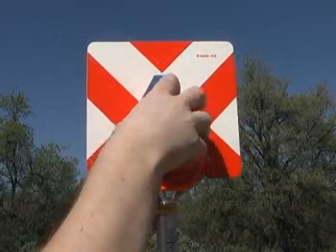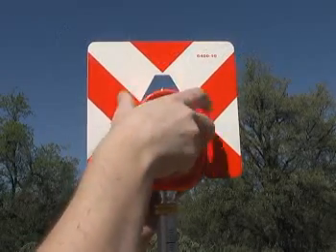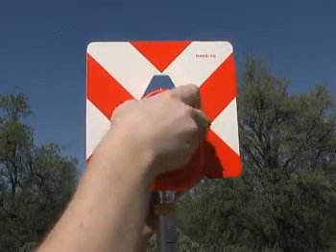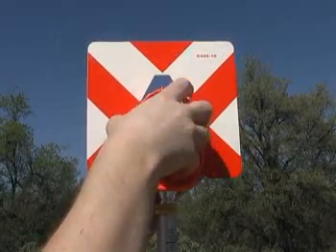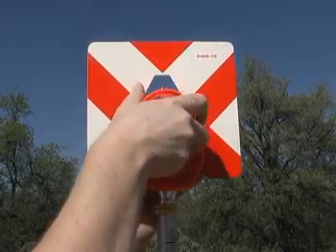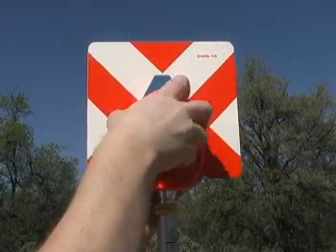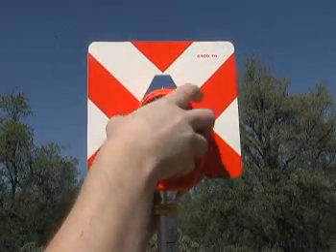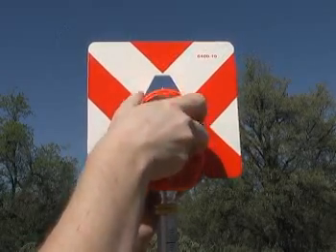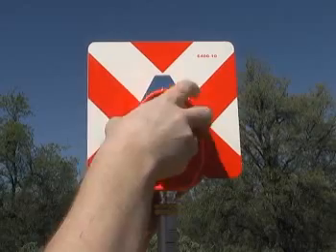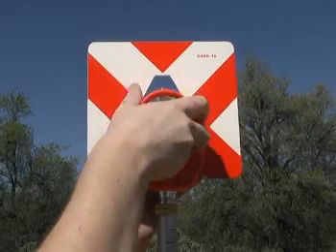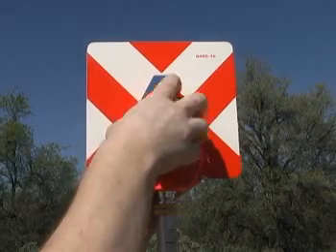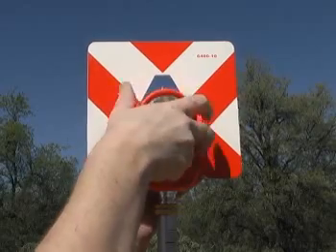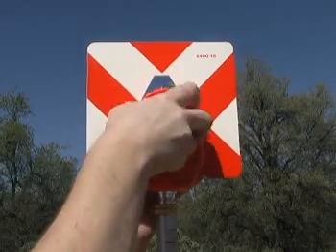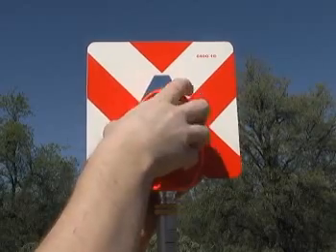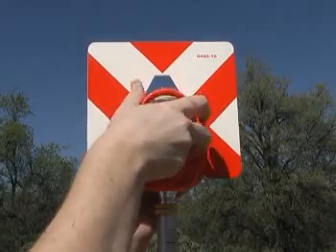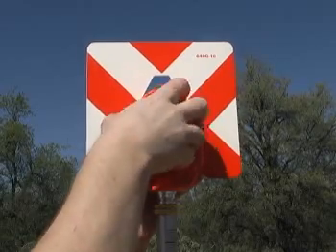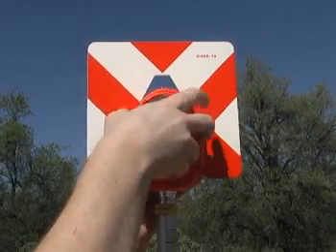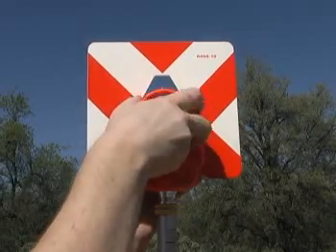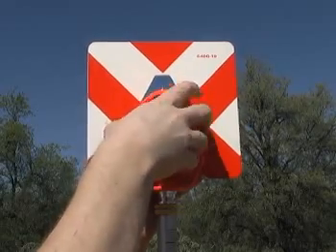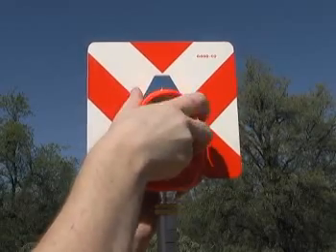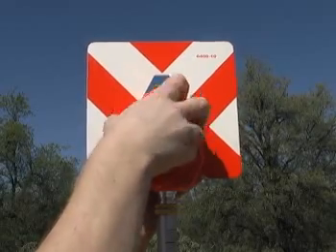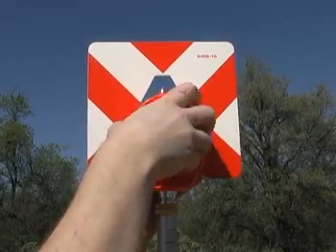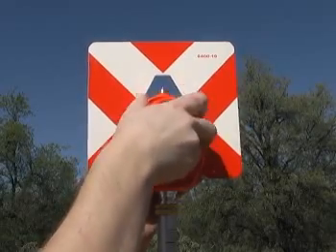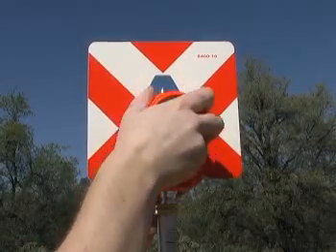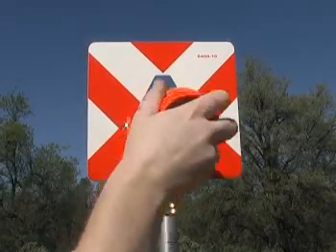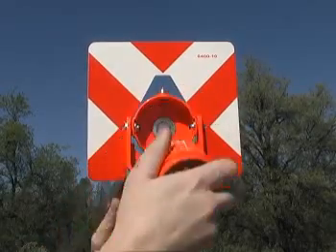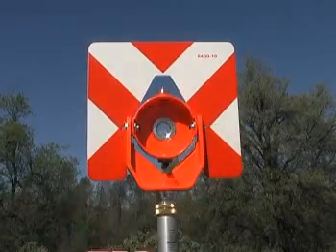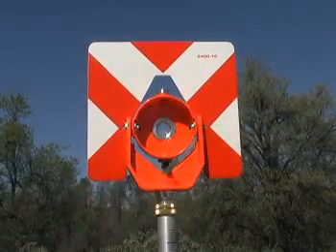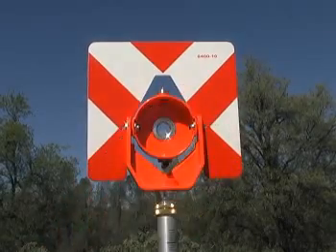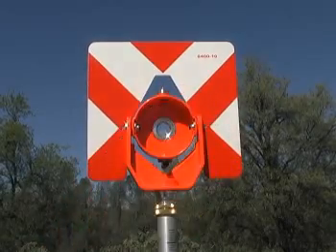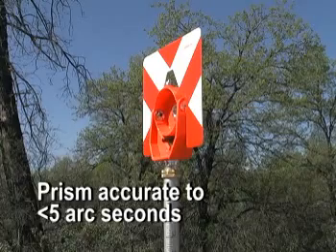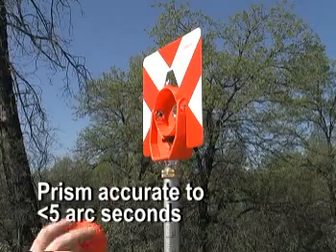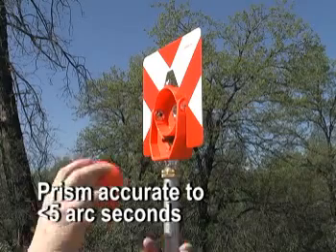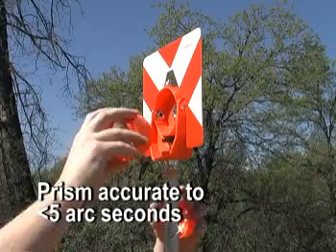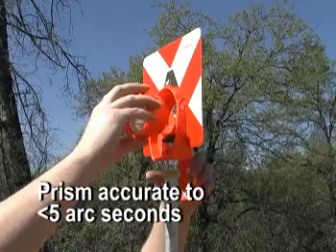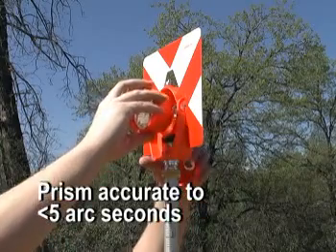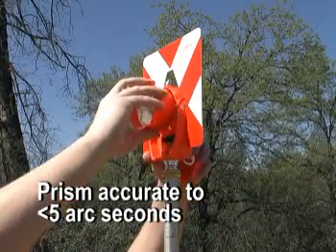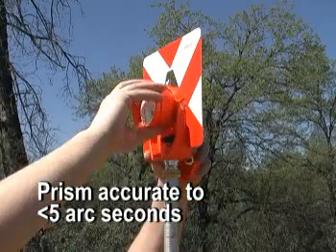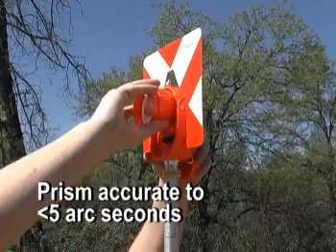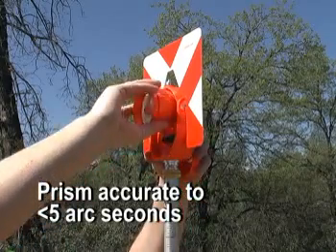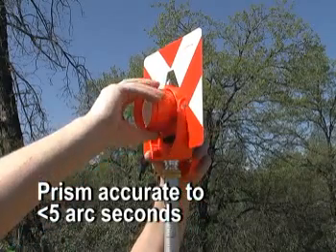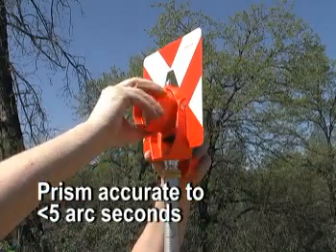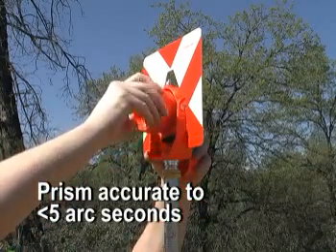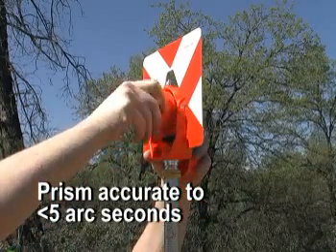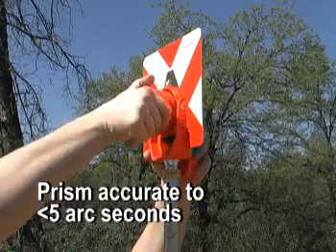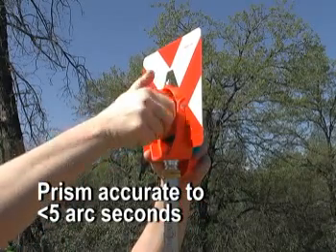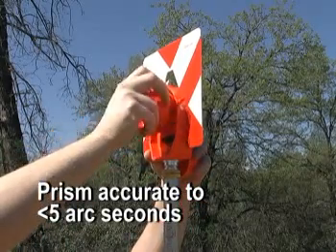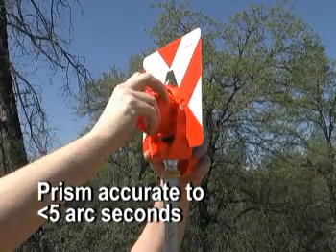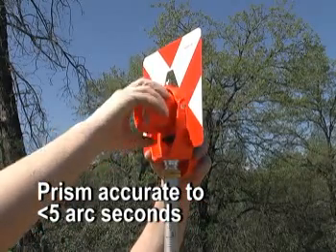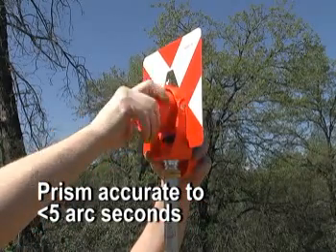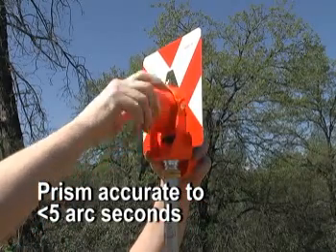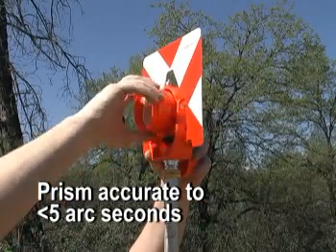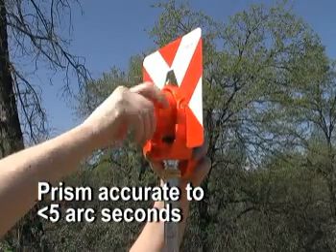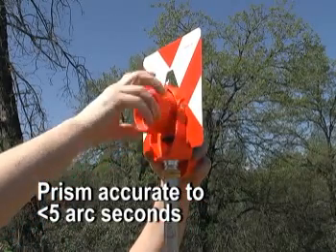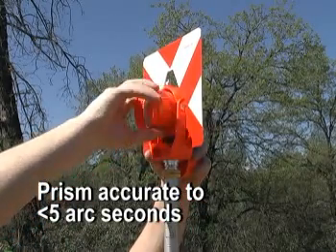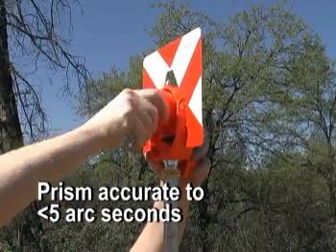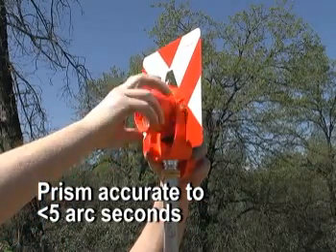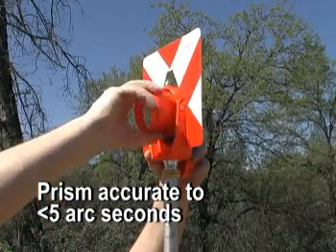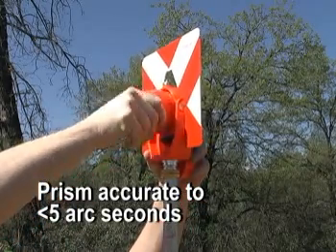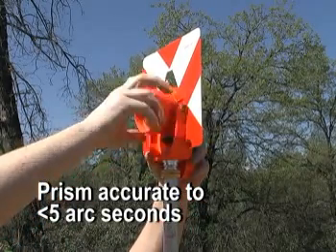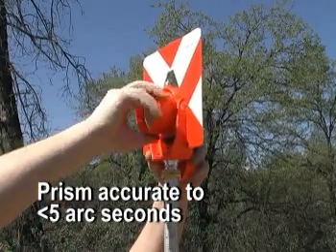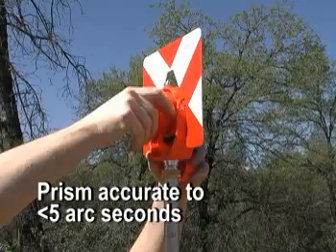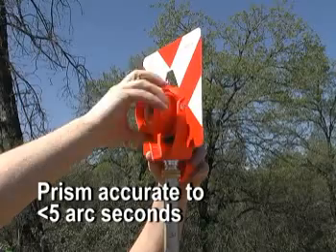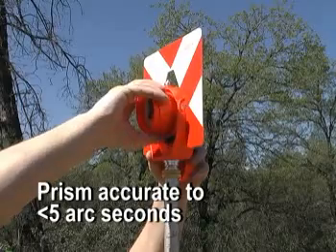The 6400-10 prism assembly features a silver-coated 62mm prism, accurate to less than 5 arc seconds.